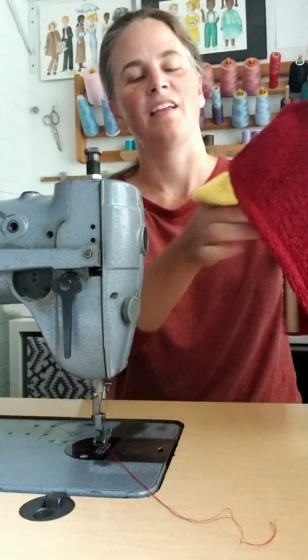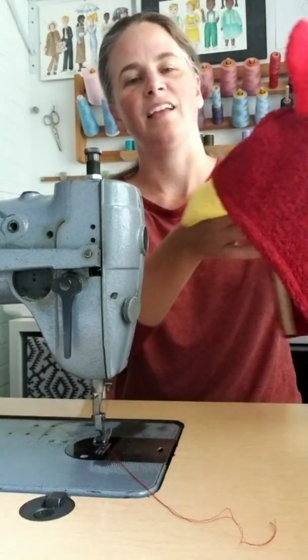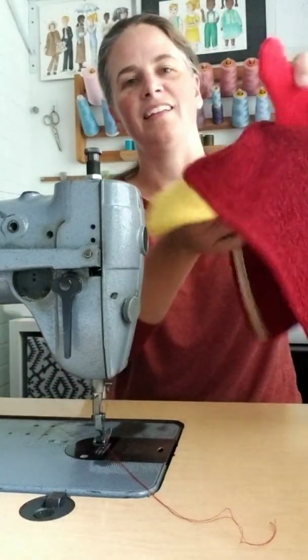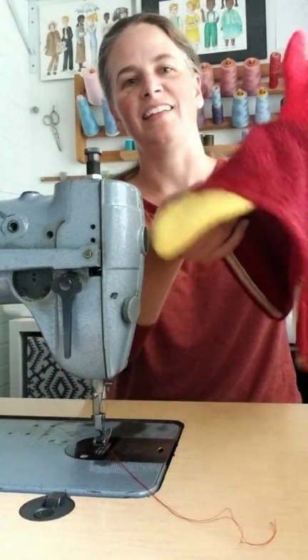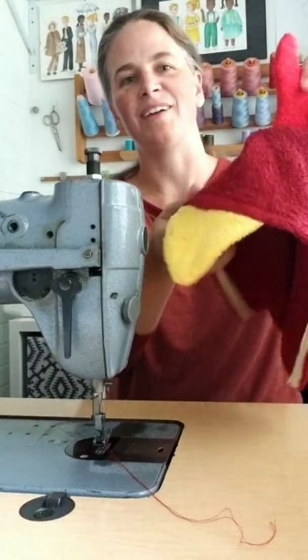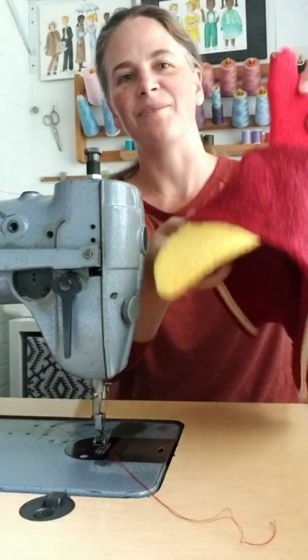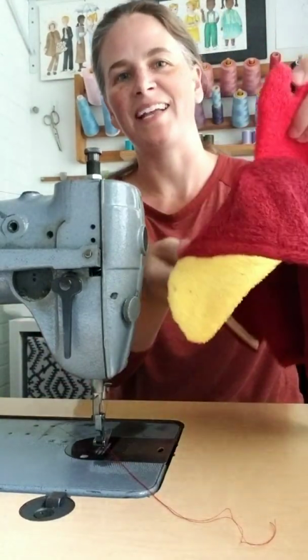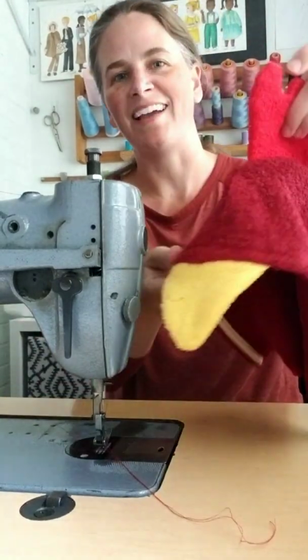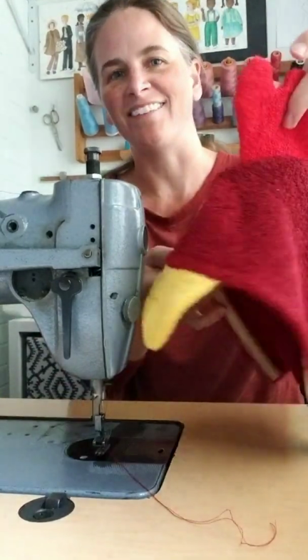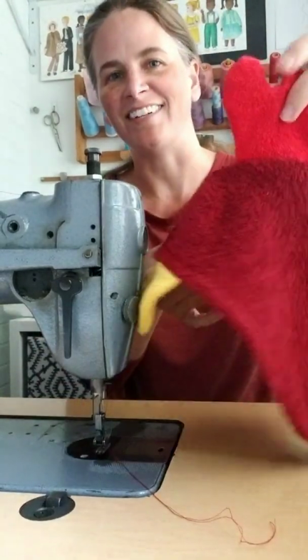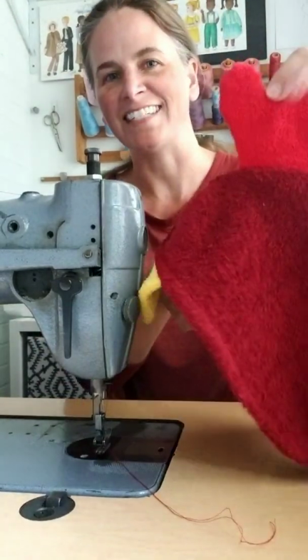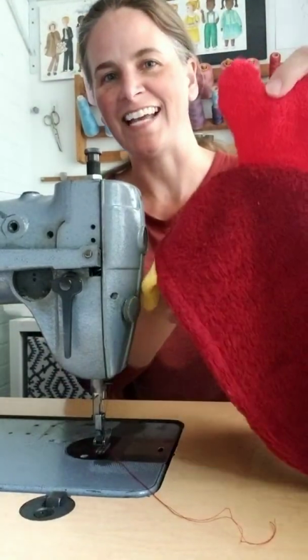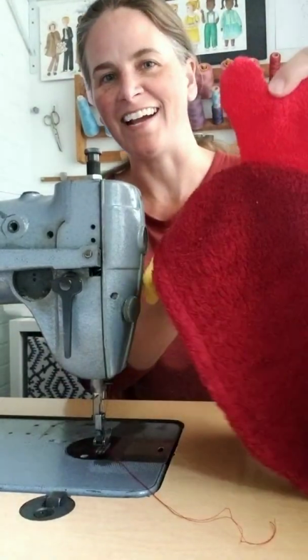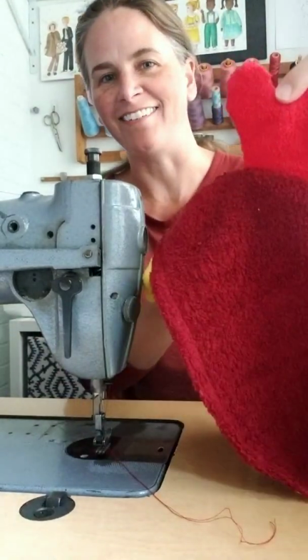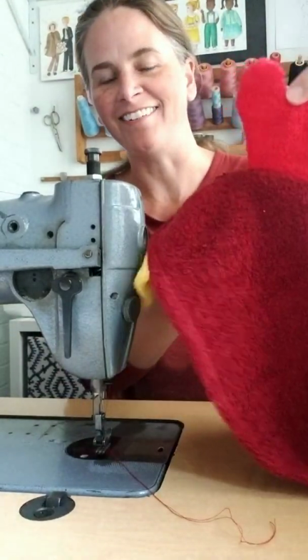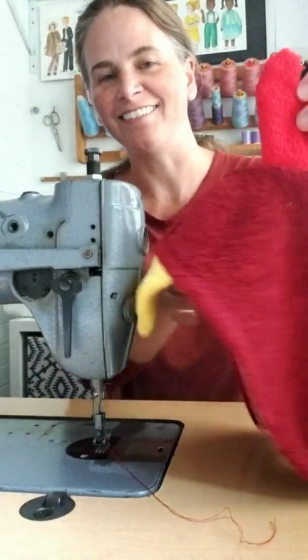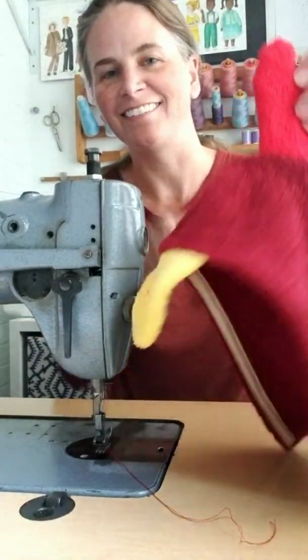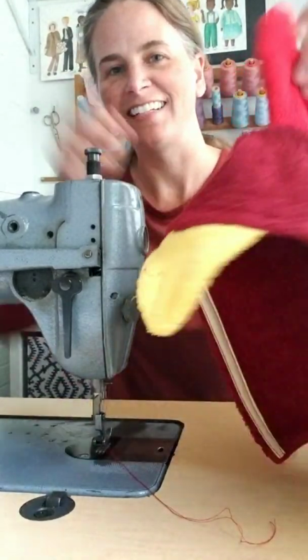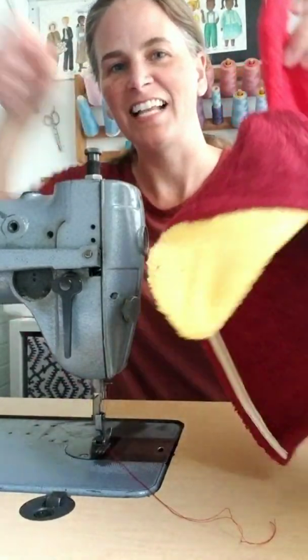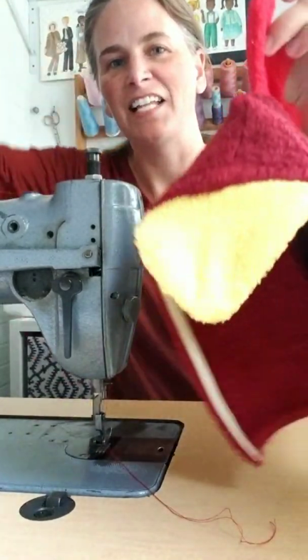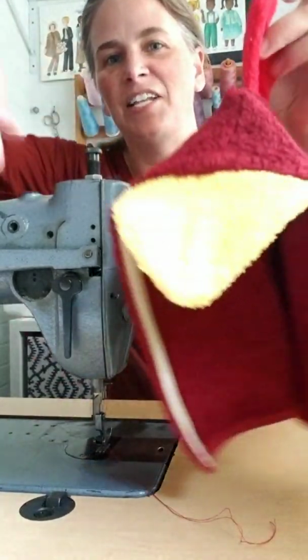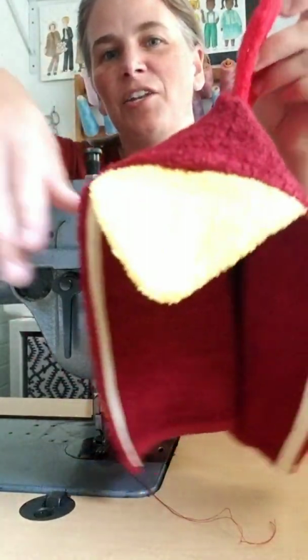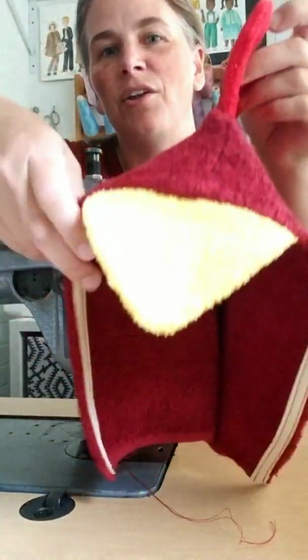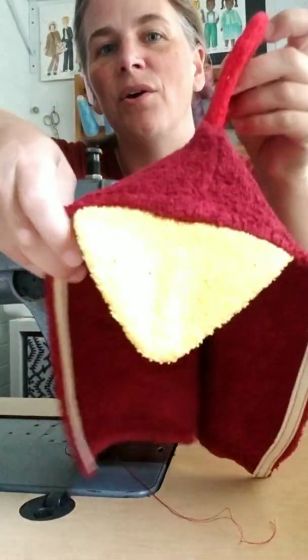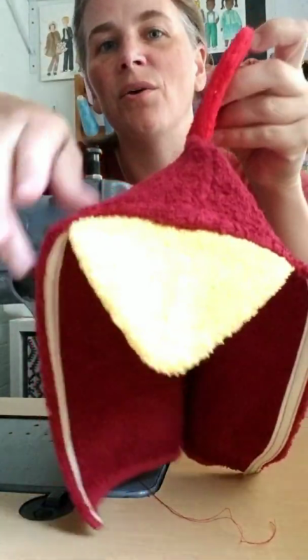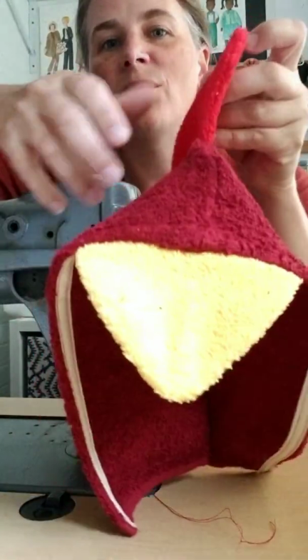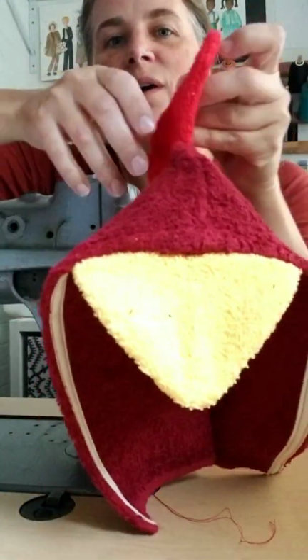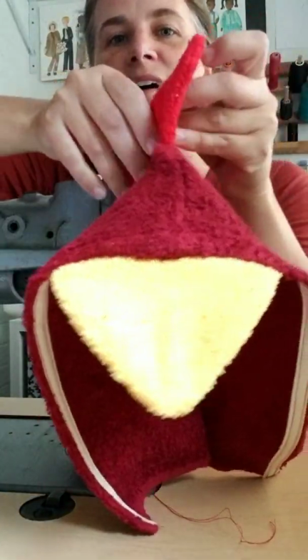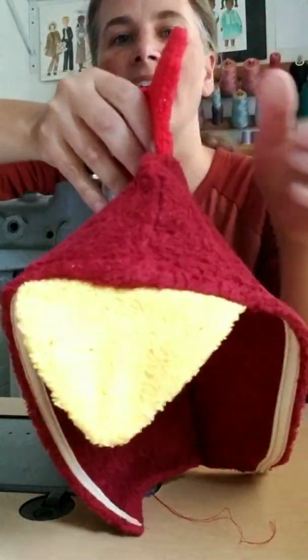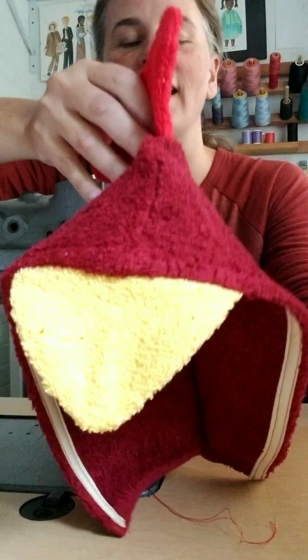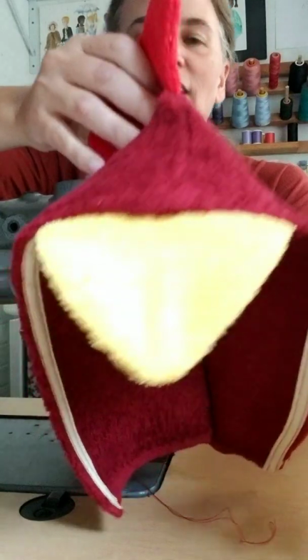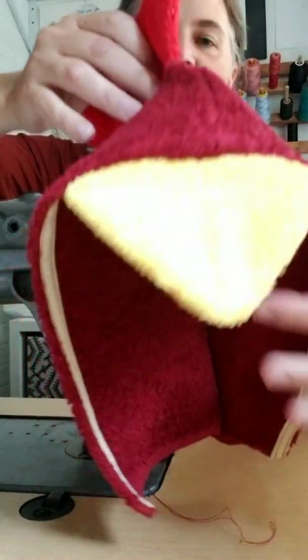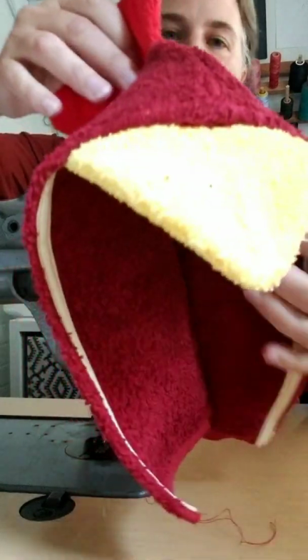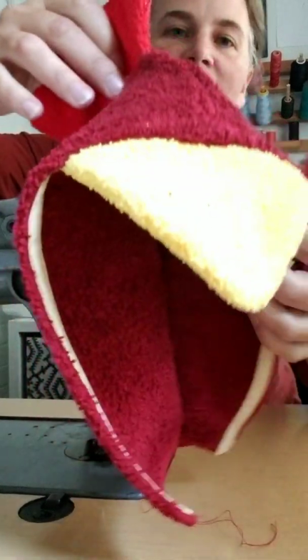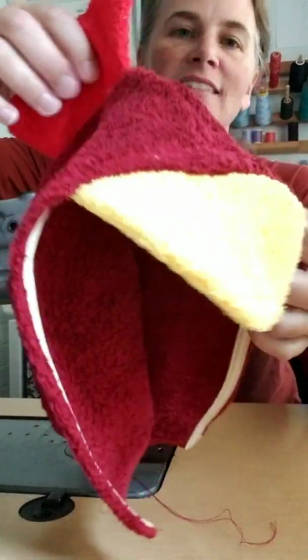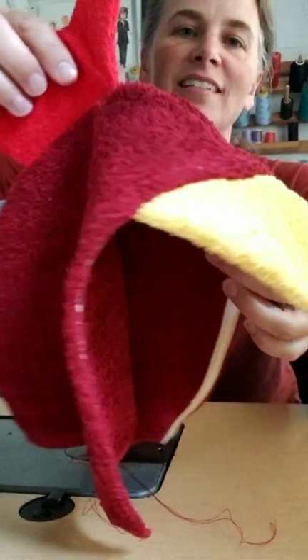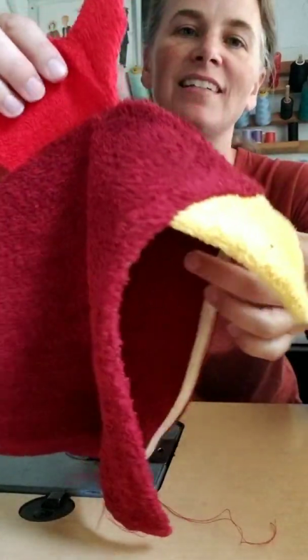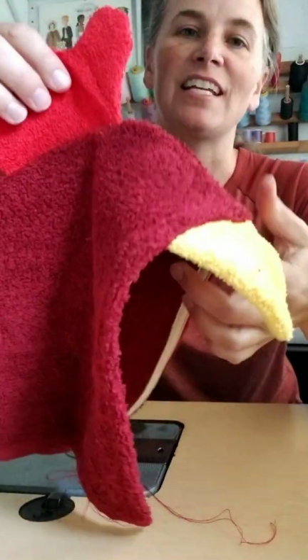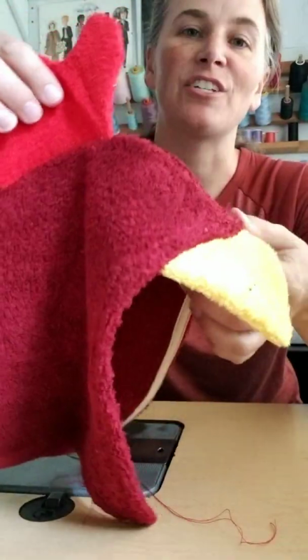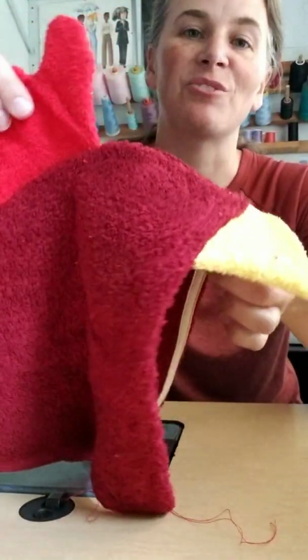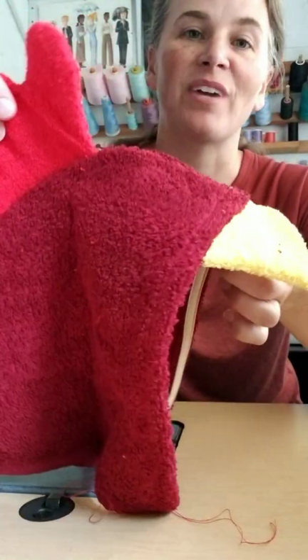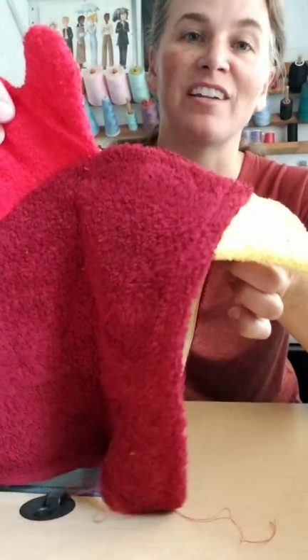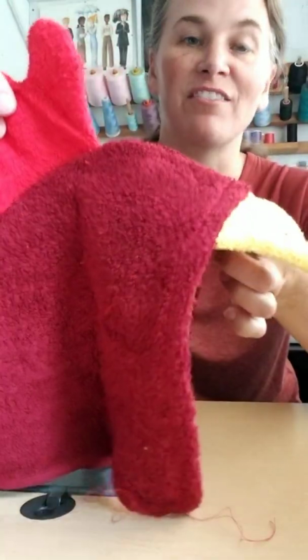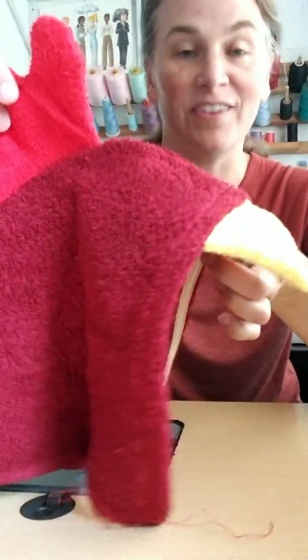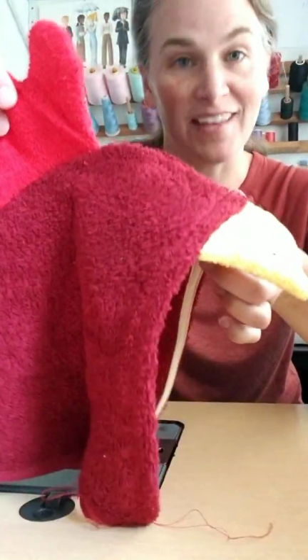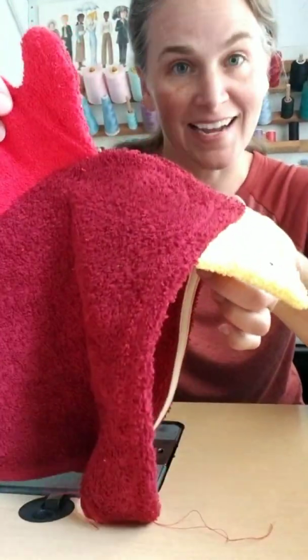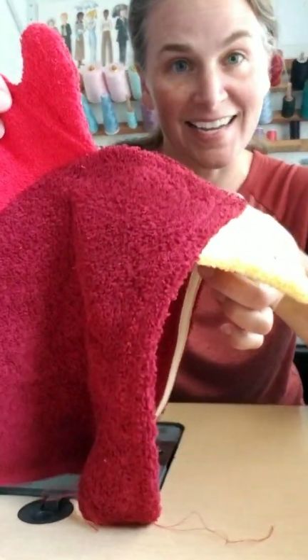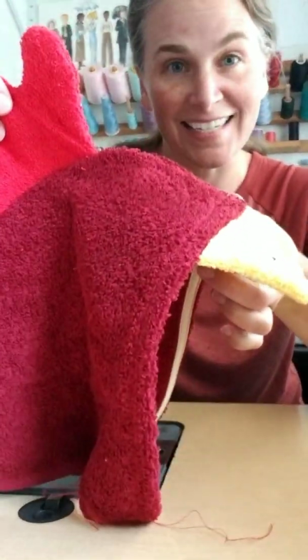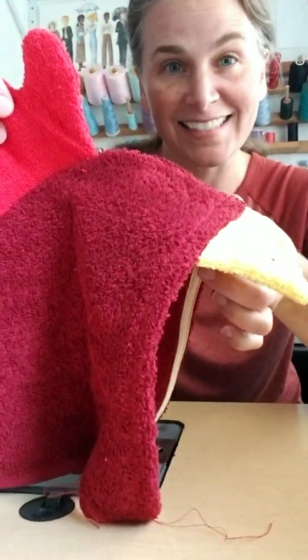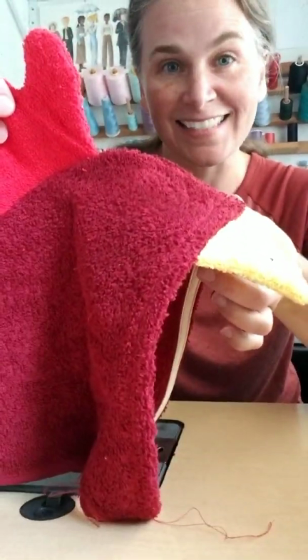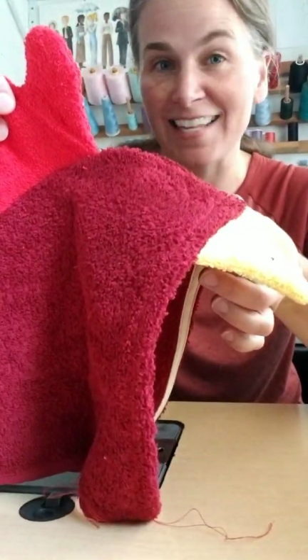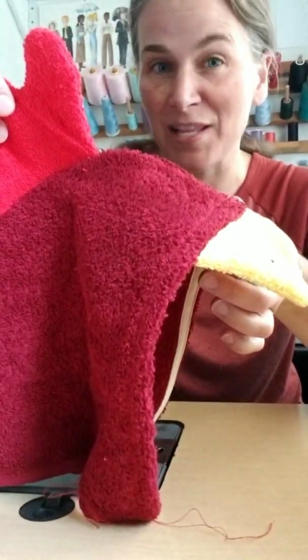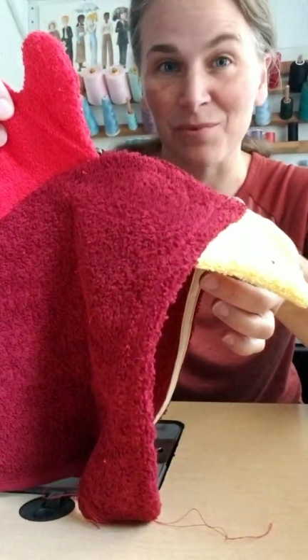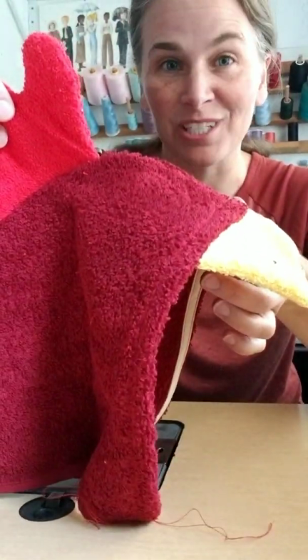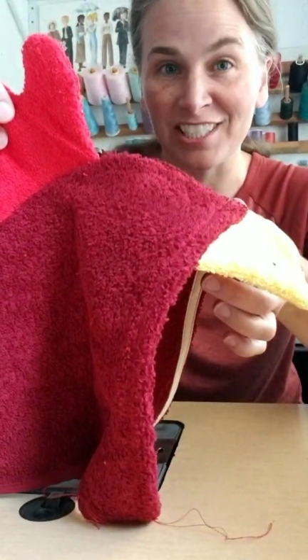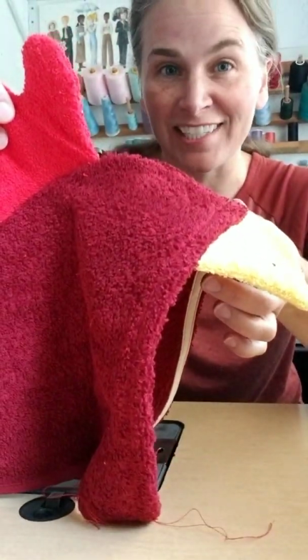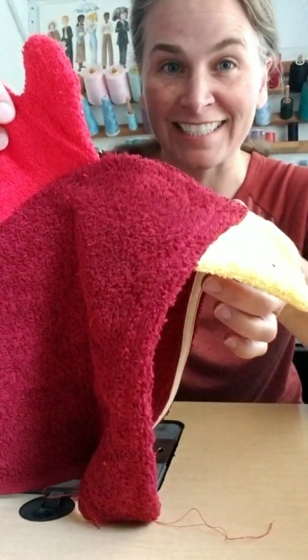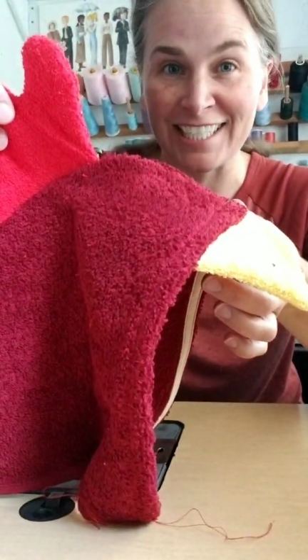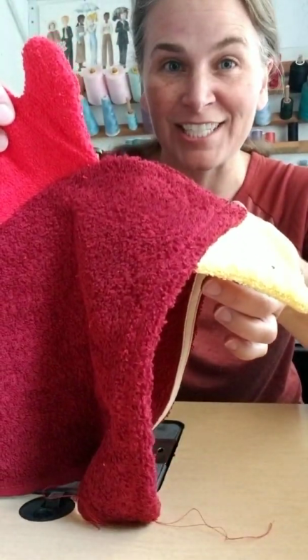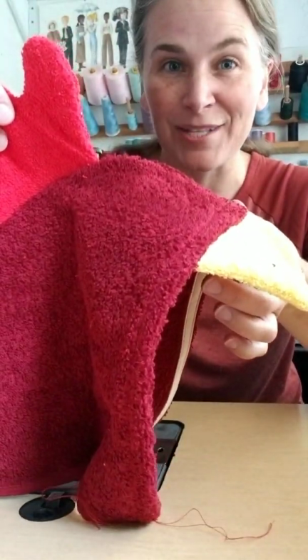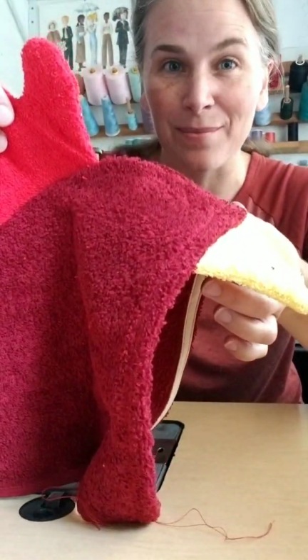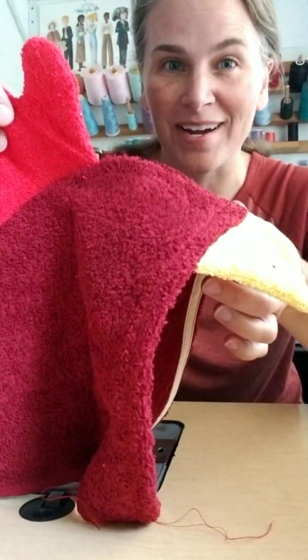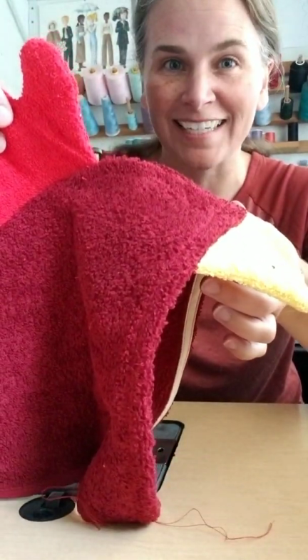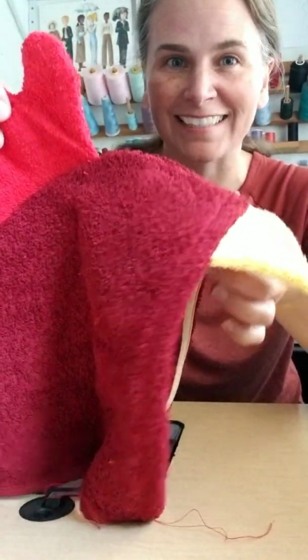Backstitch at the end. And now we have our towel — no raw edges. It's ready for the eyes, and then we'll attach it to the body.